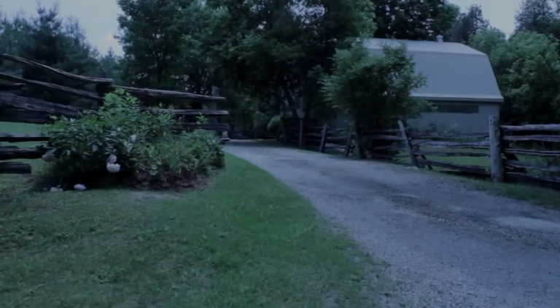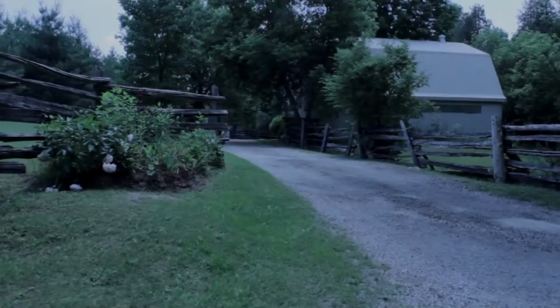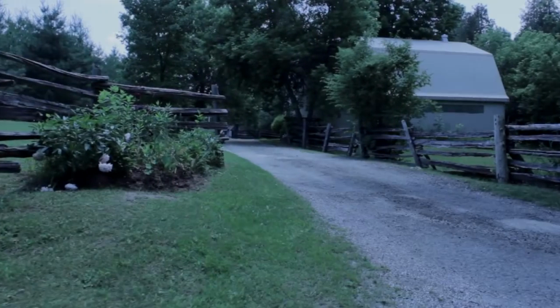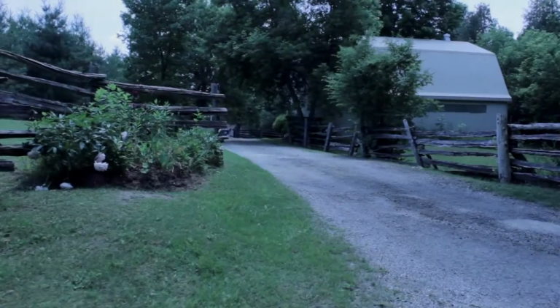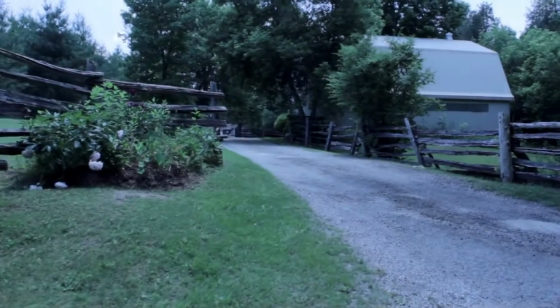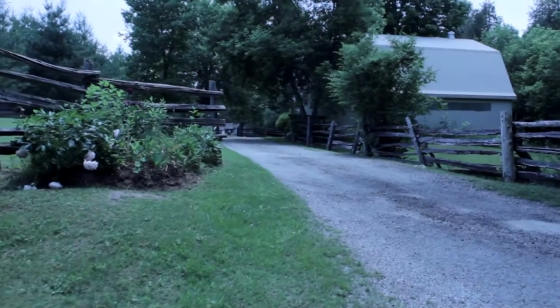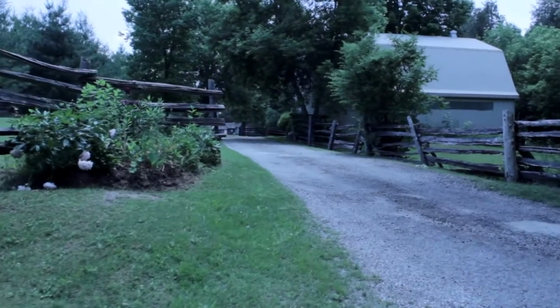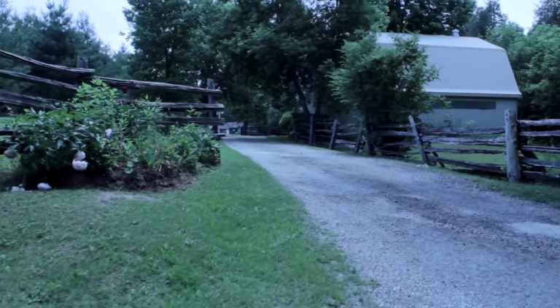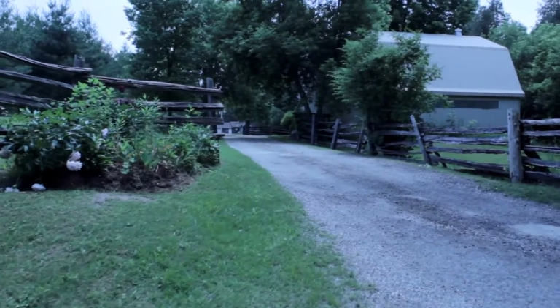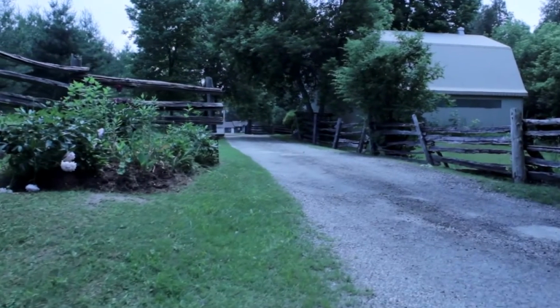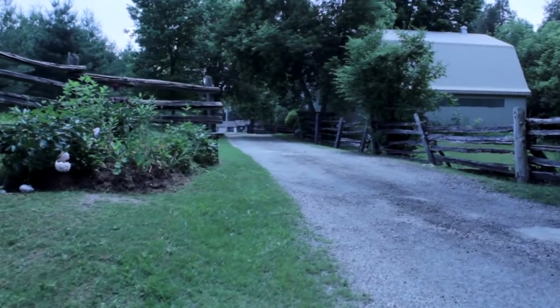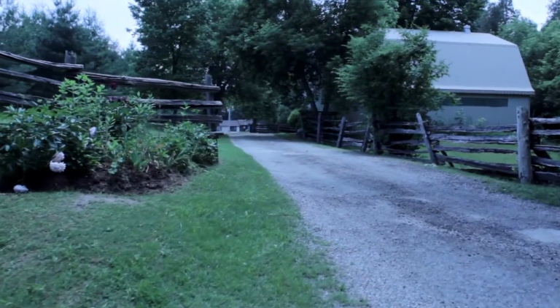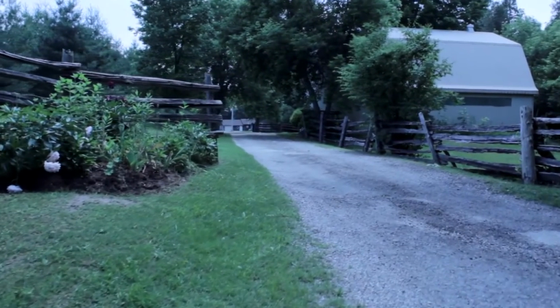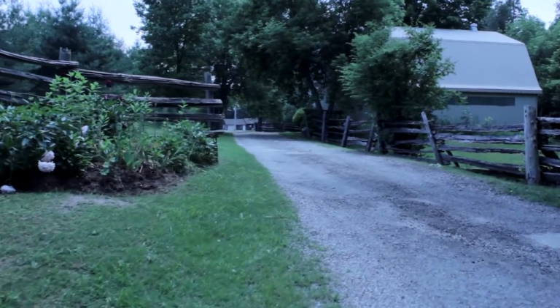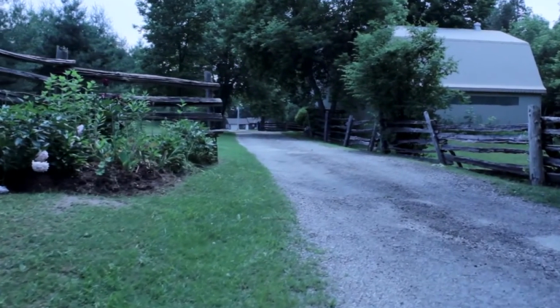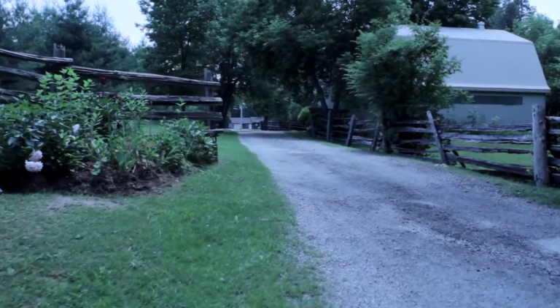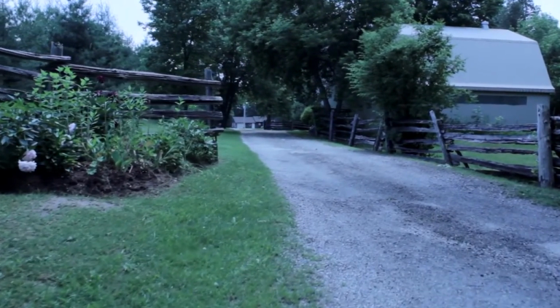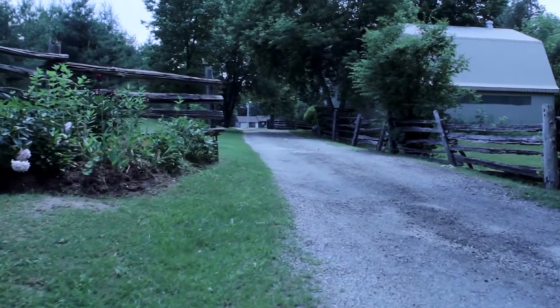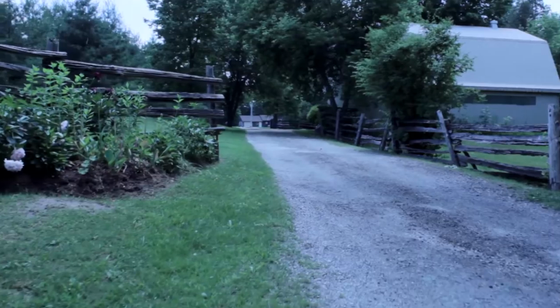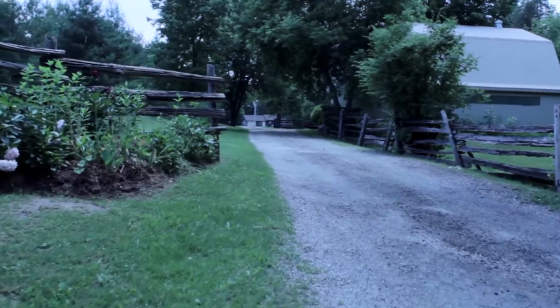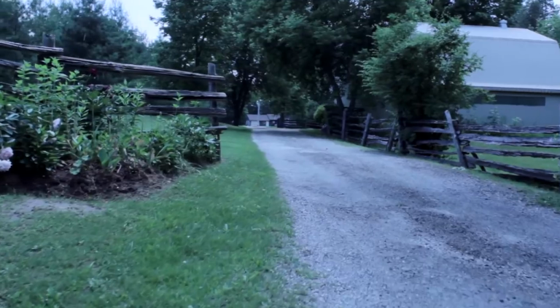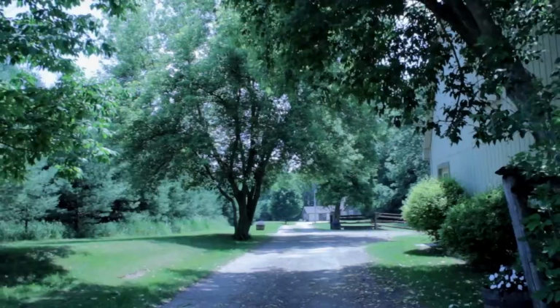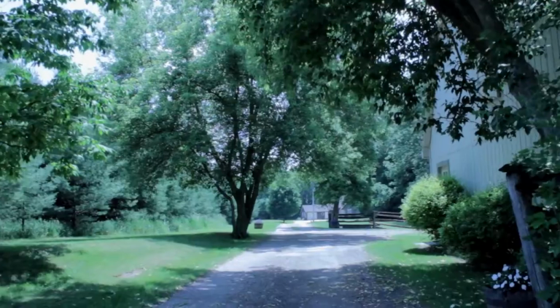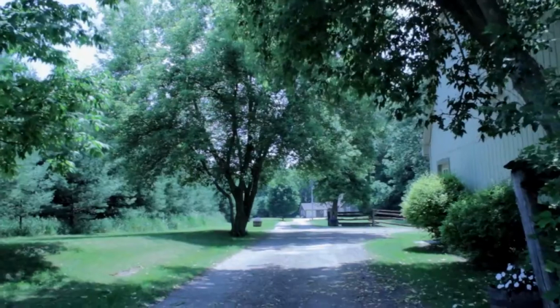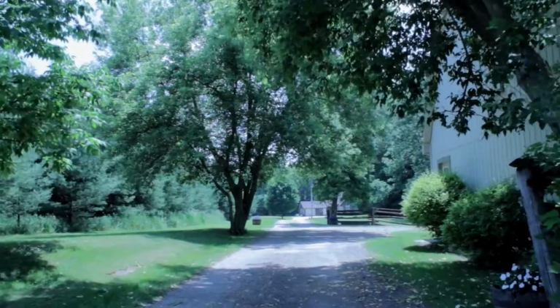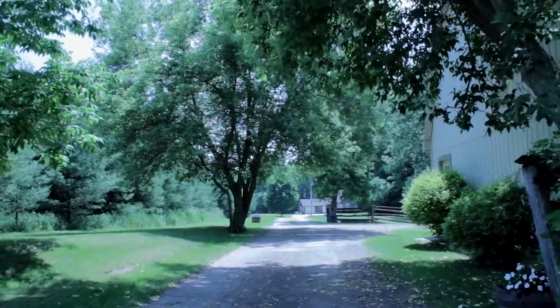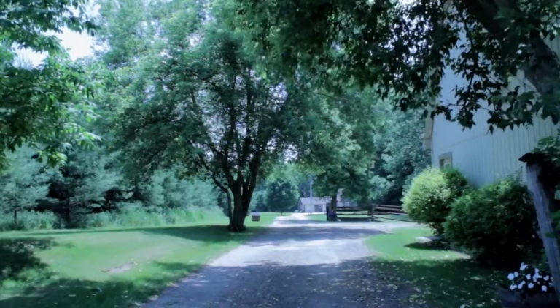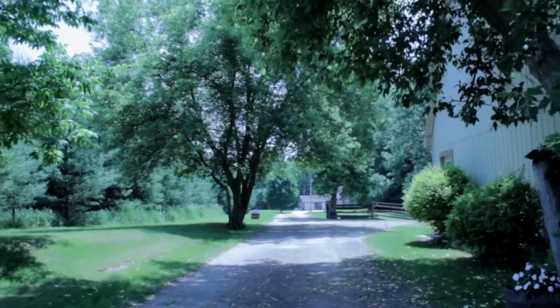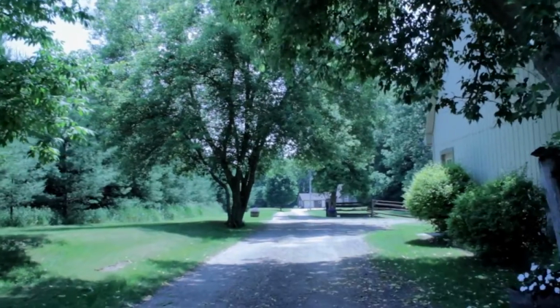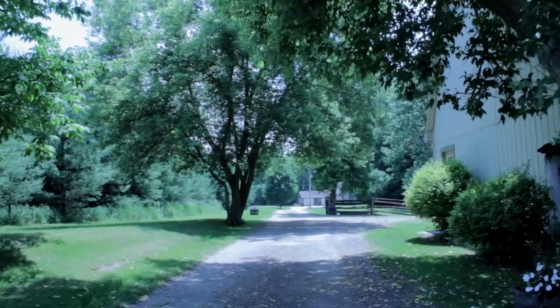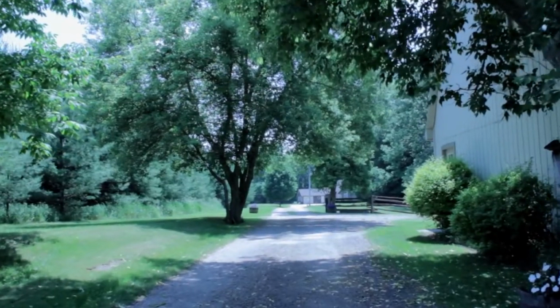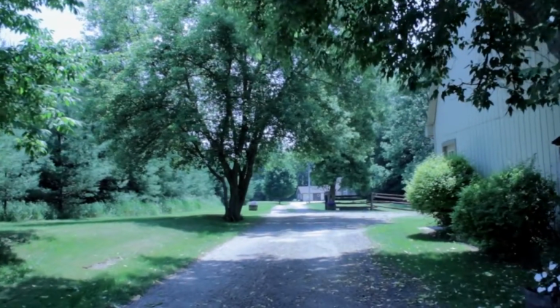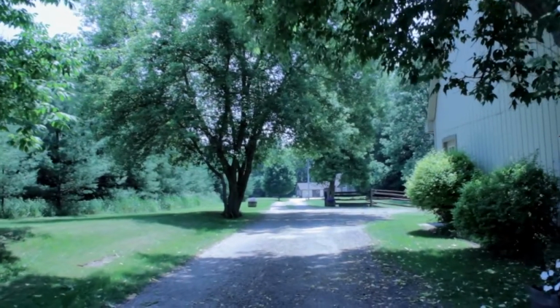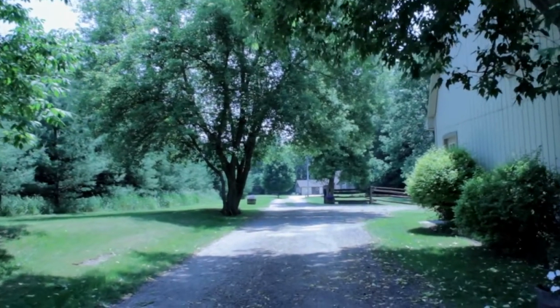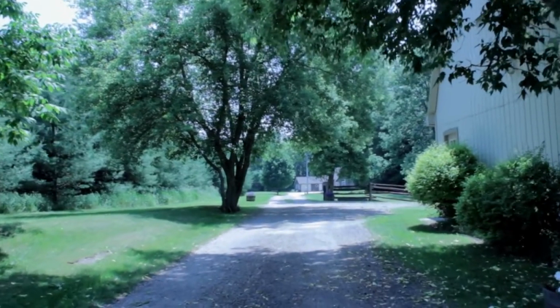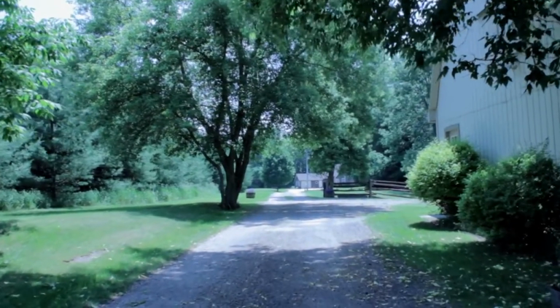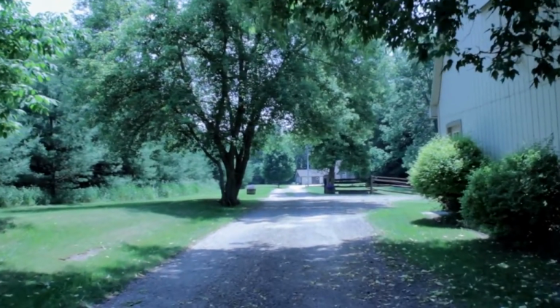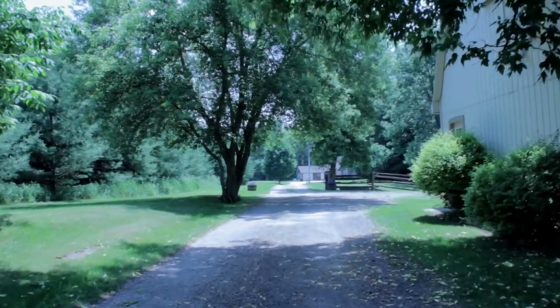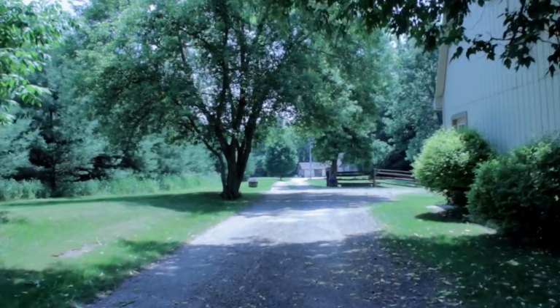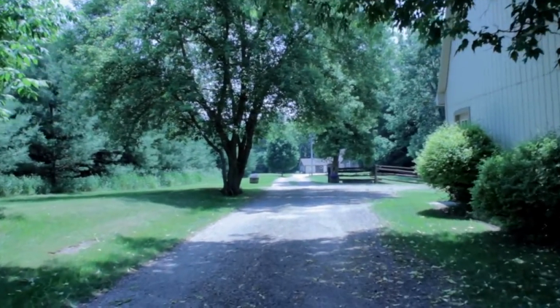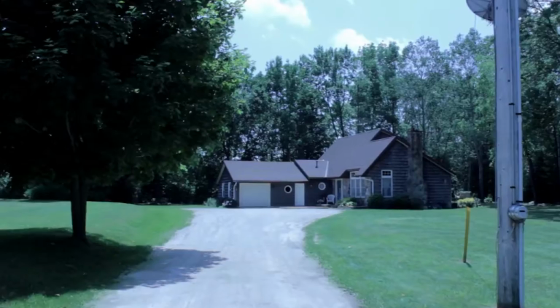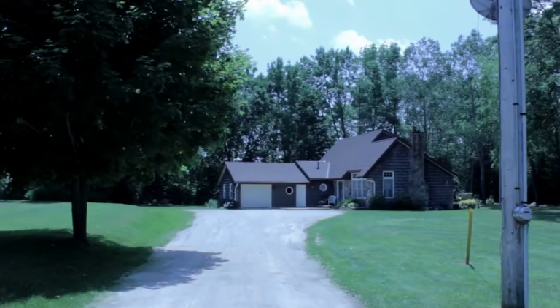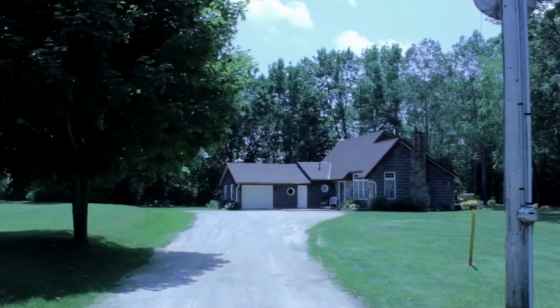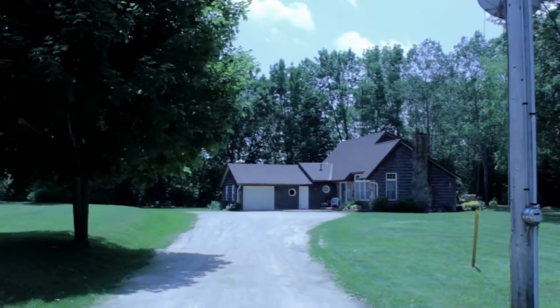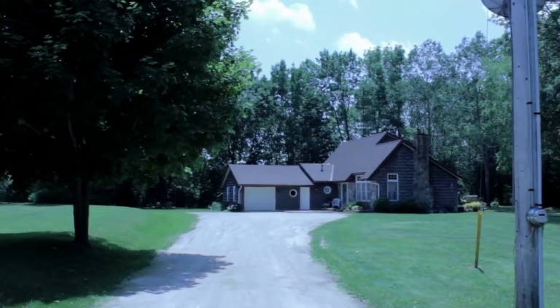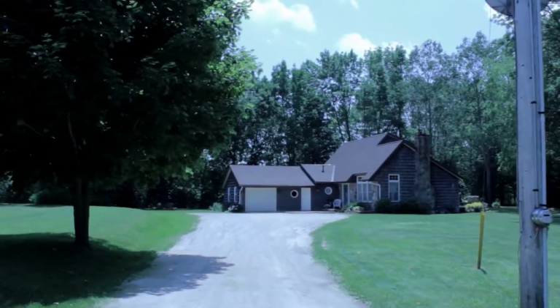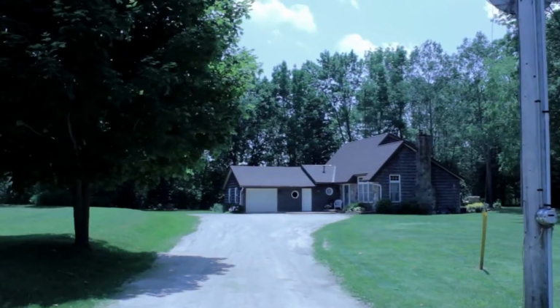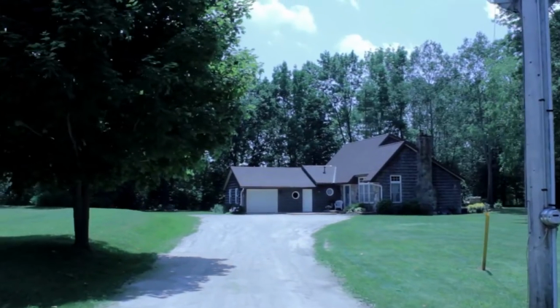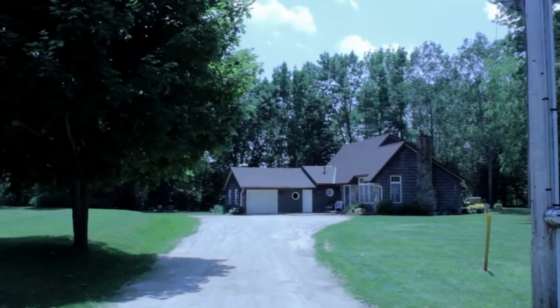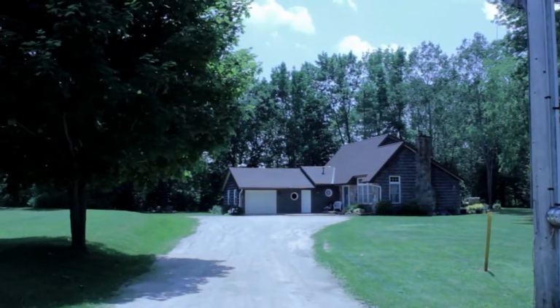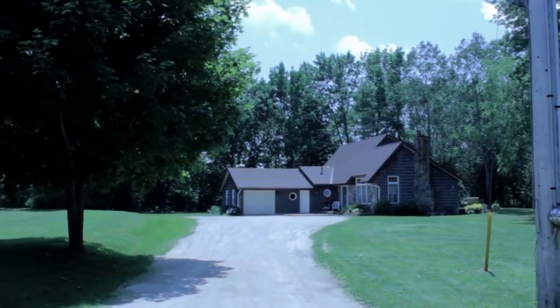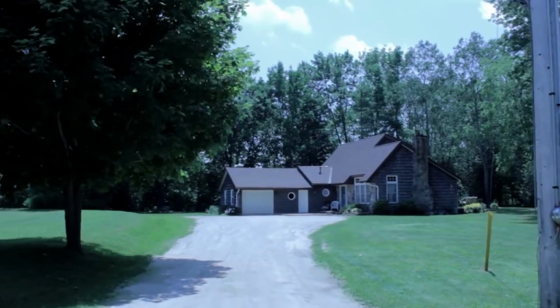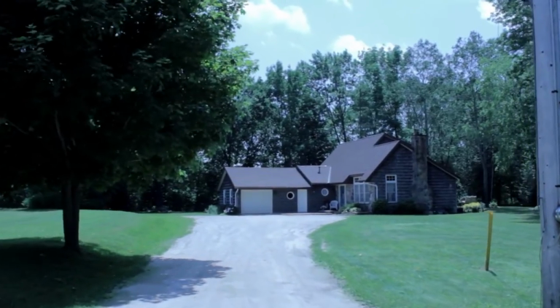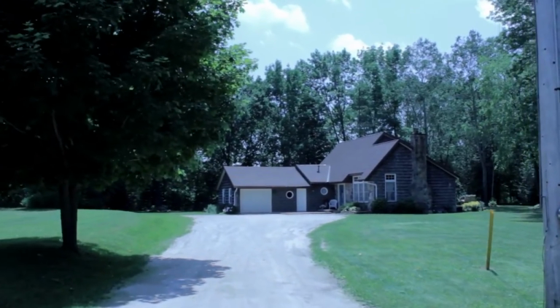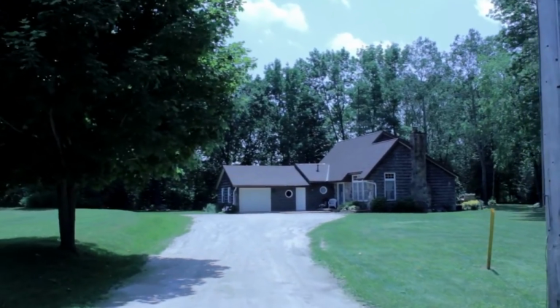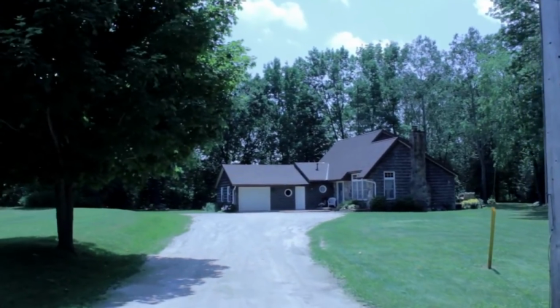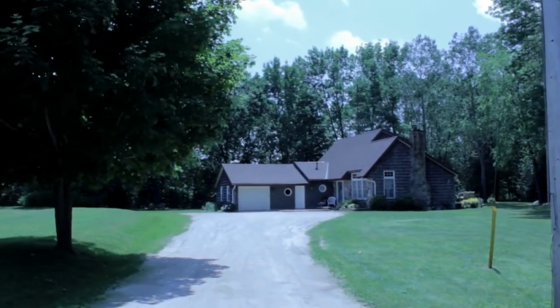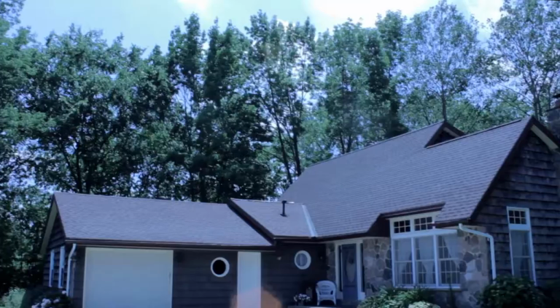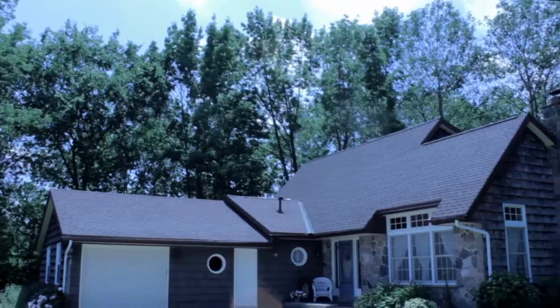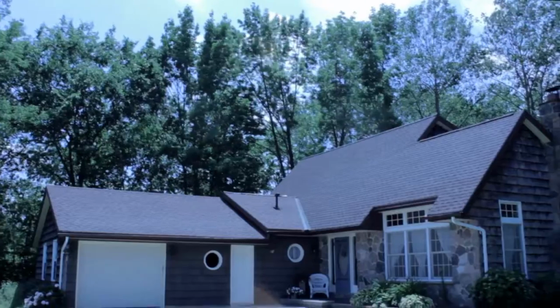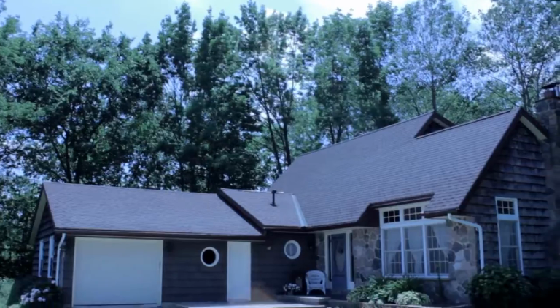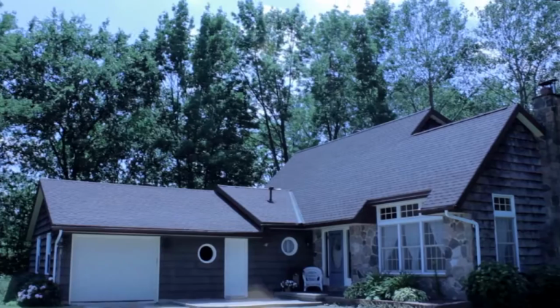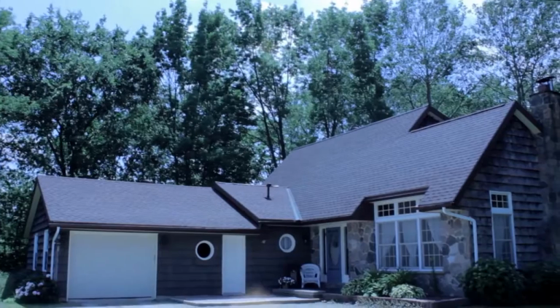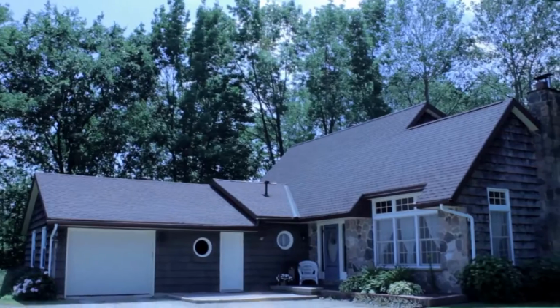Welcome to your new country home. This extraordinary 11-acre property is located just two minutes outside Hanover, Ontario.